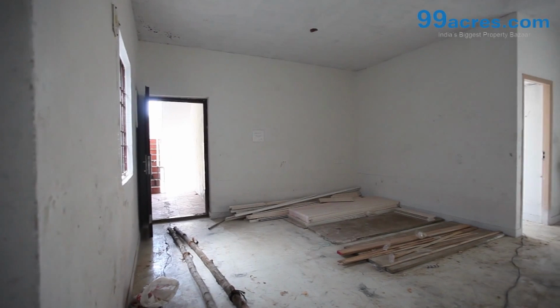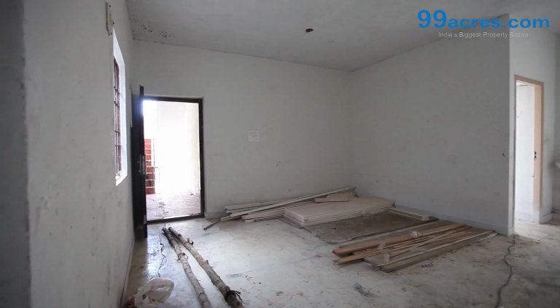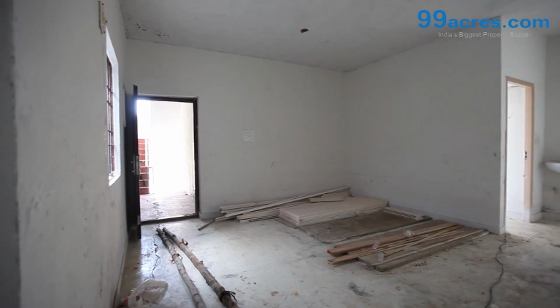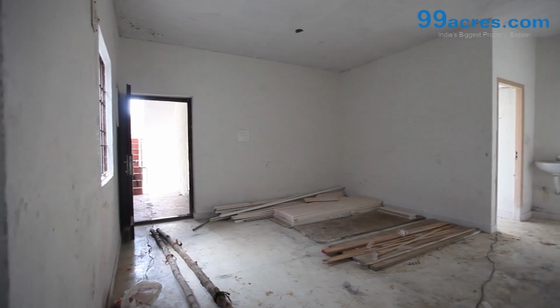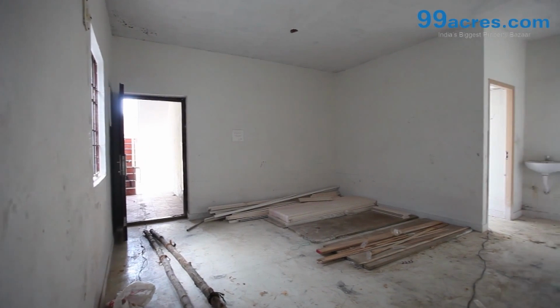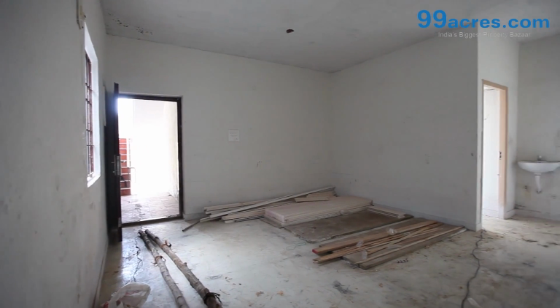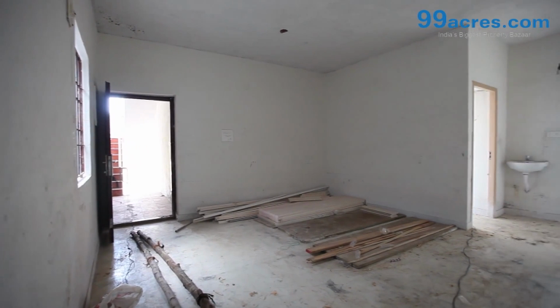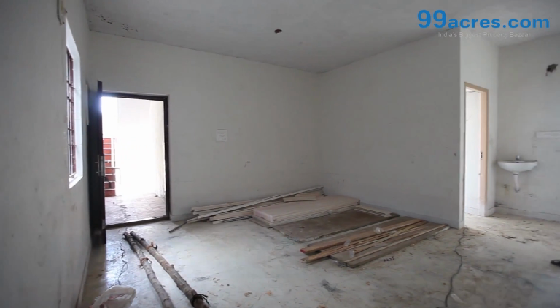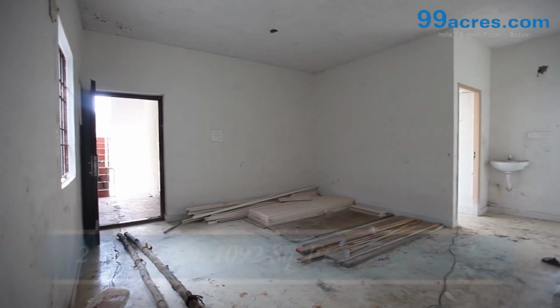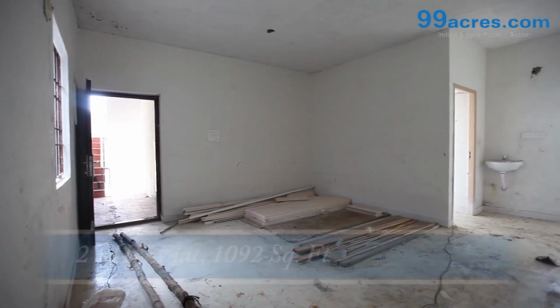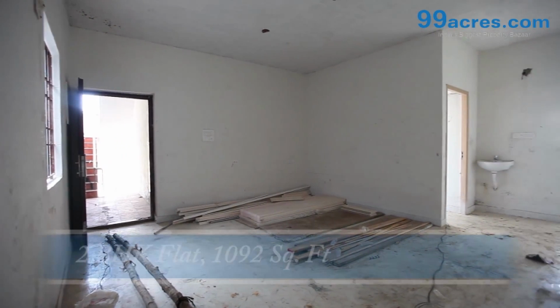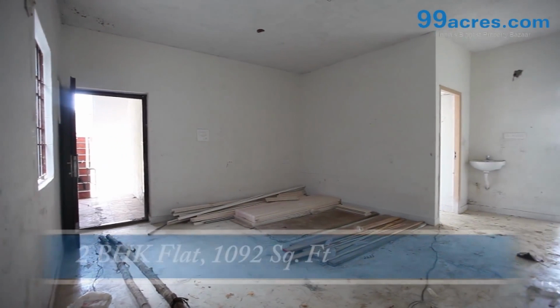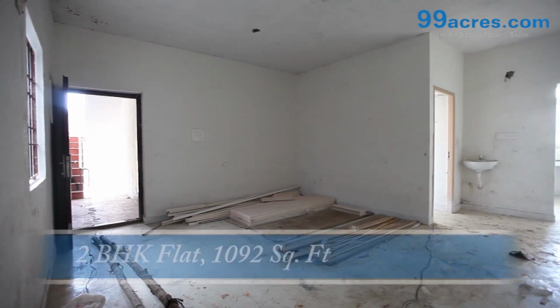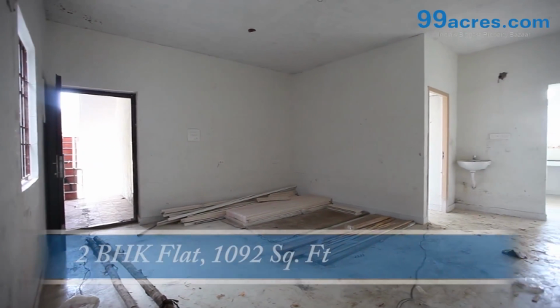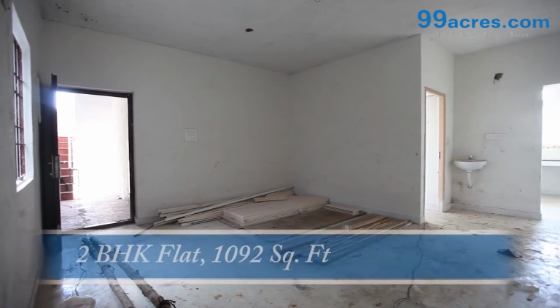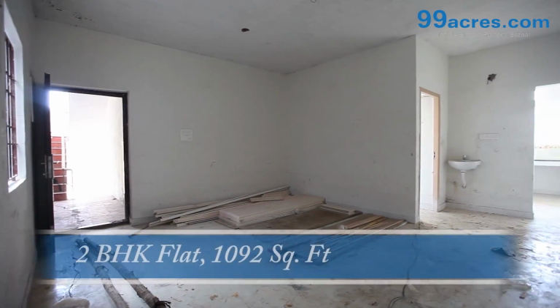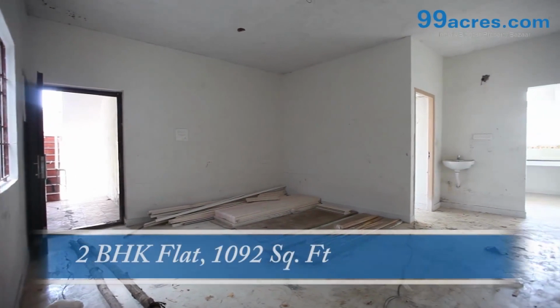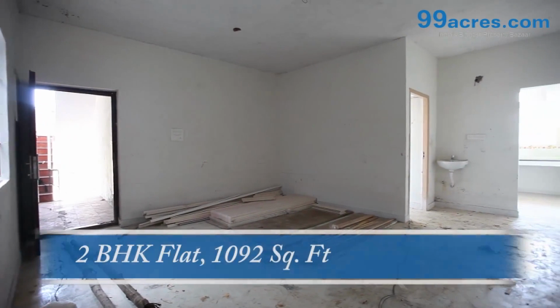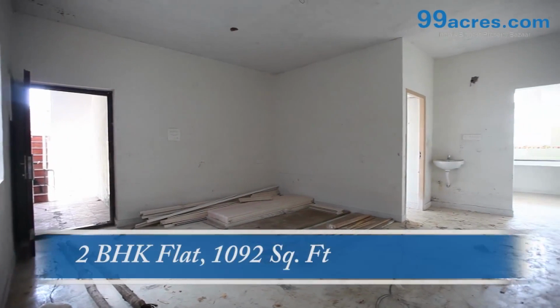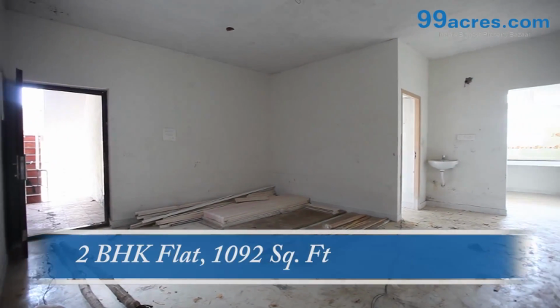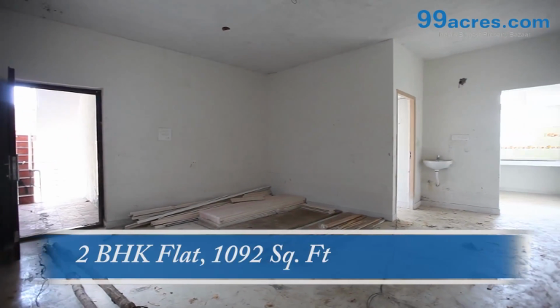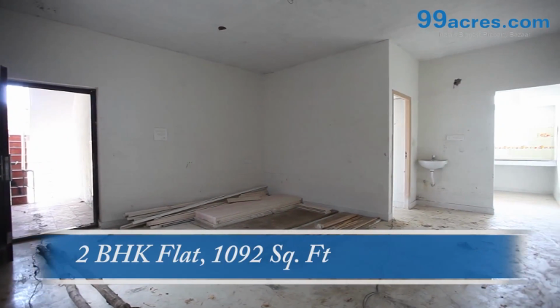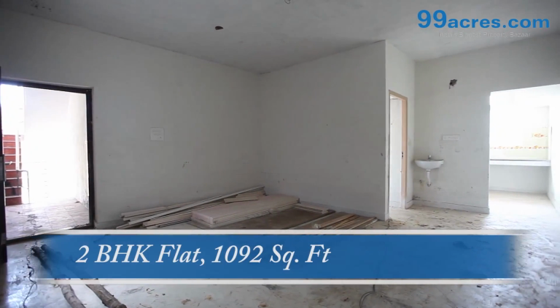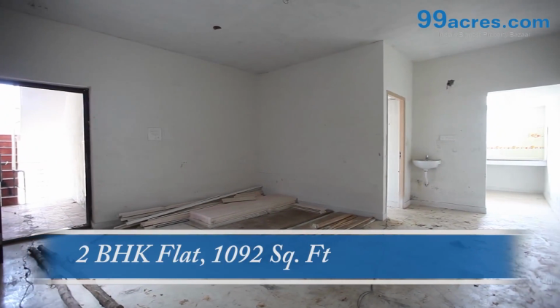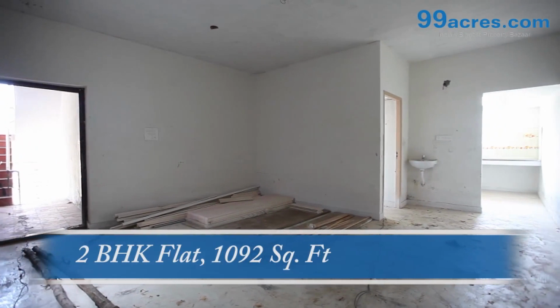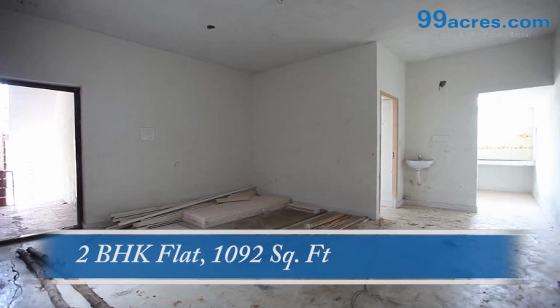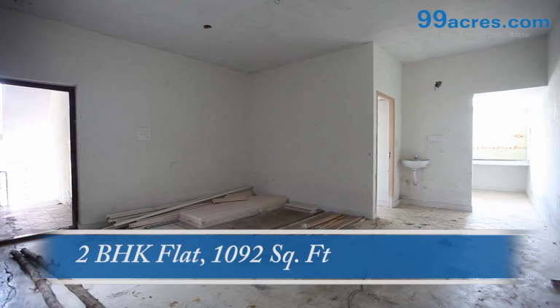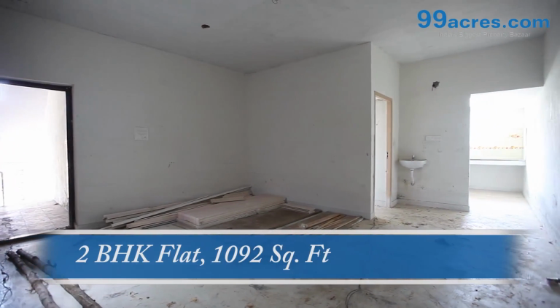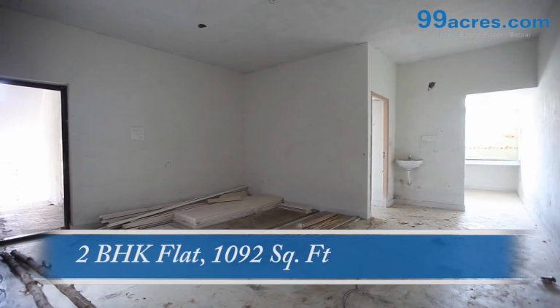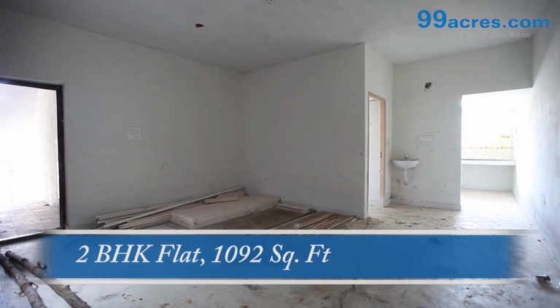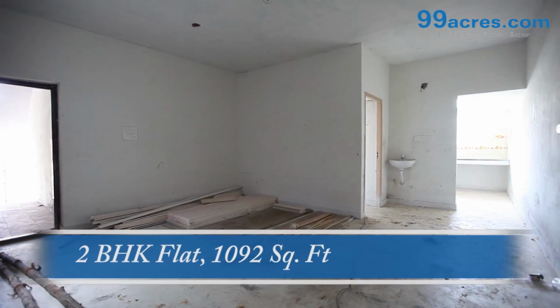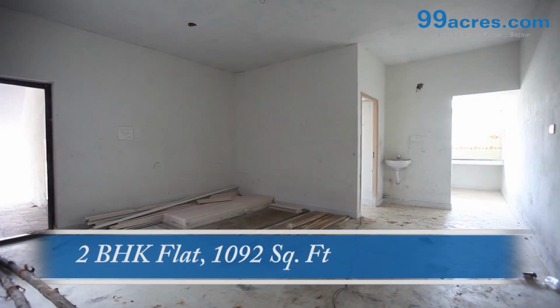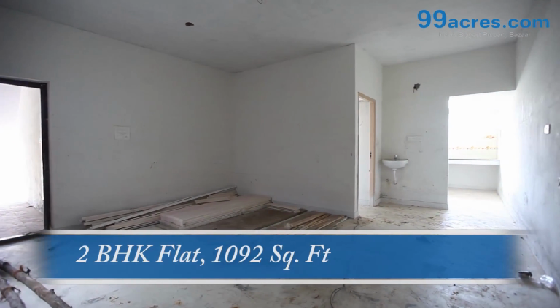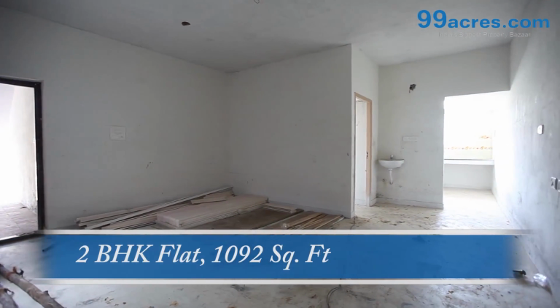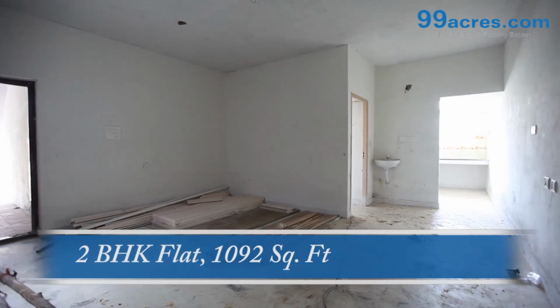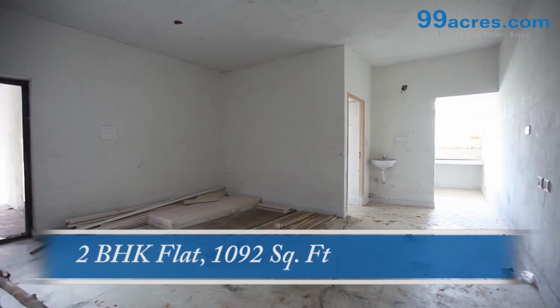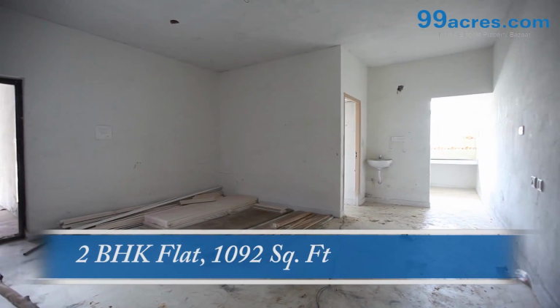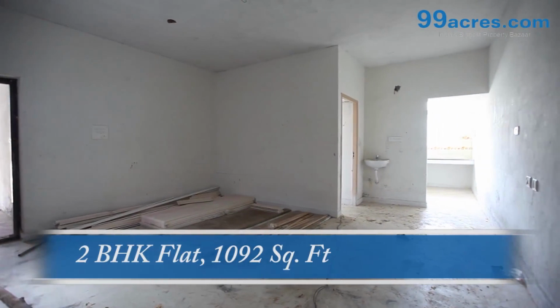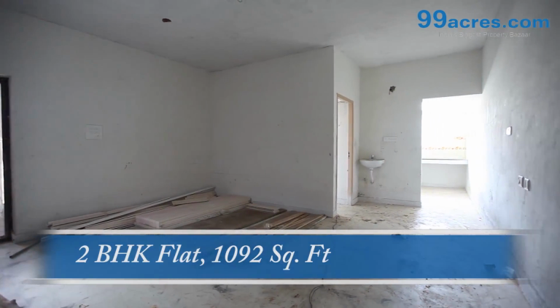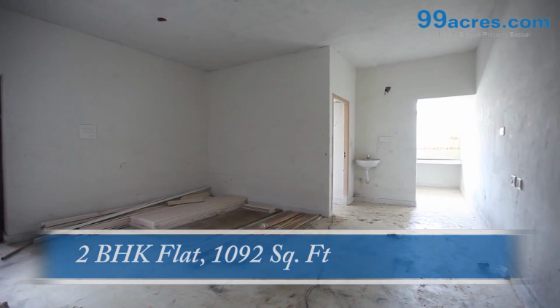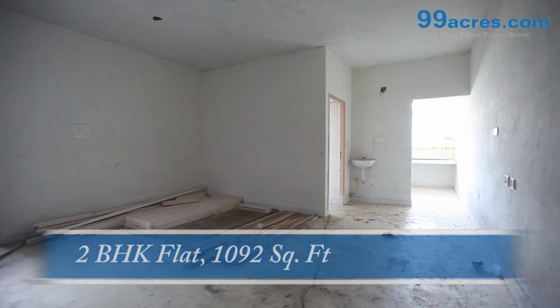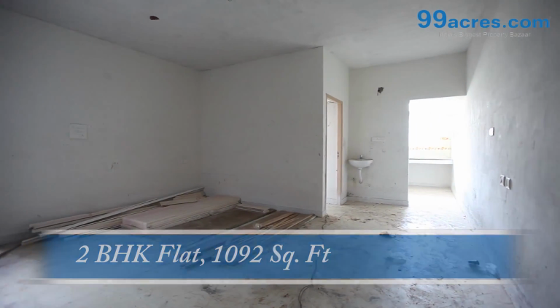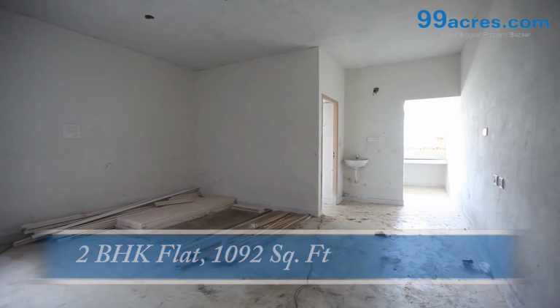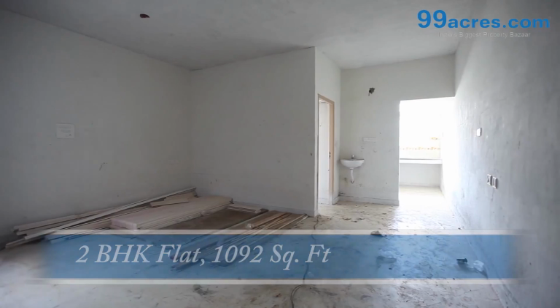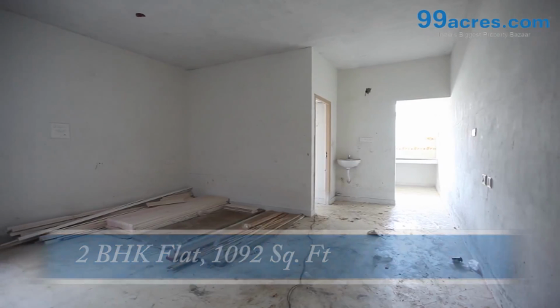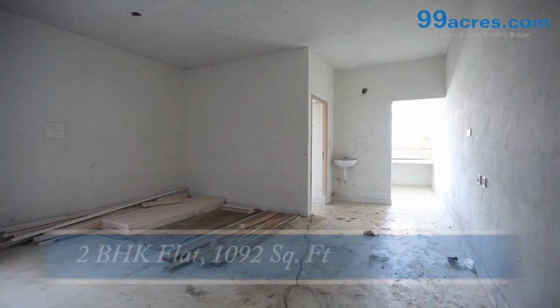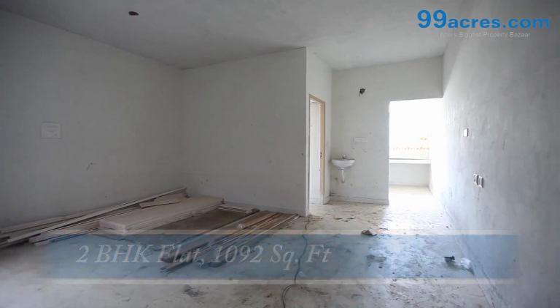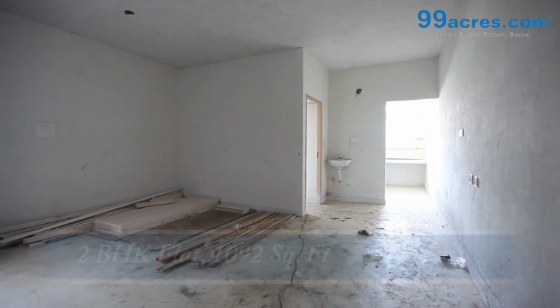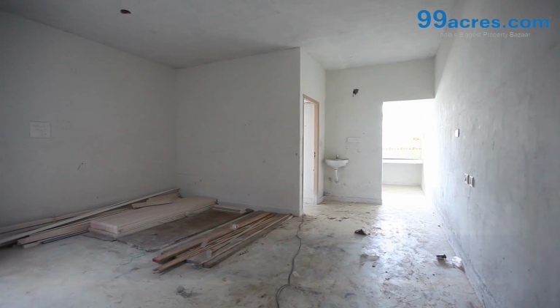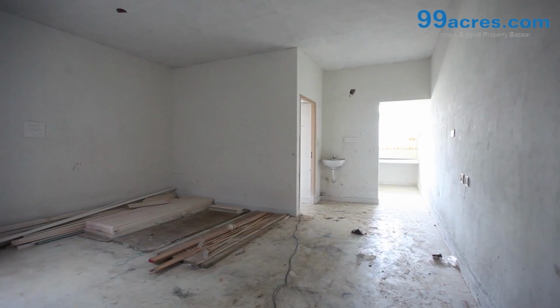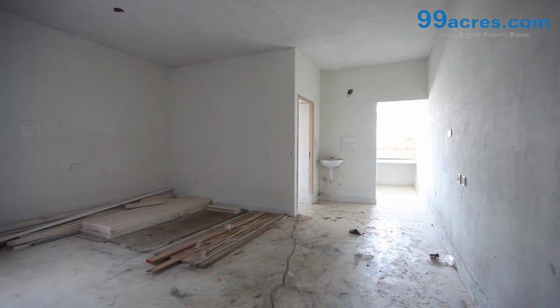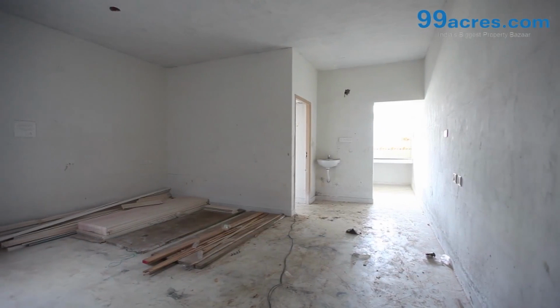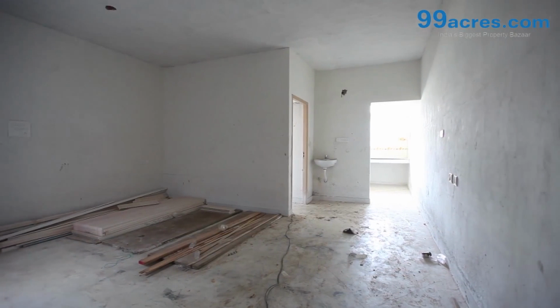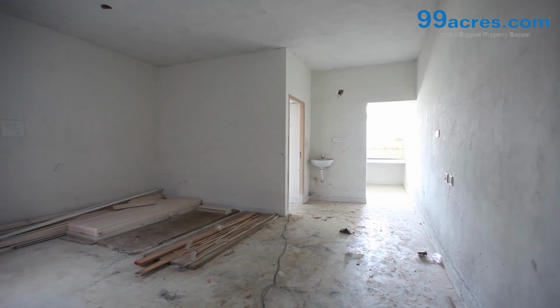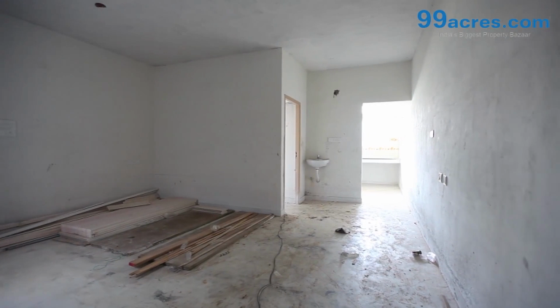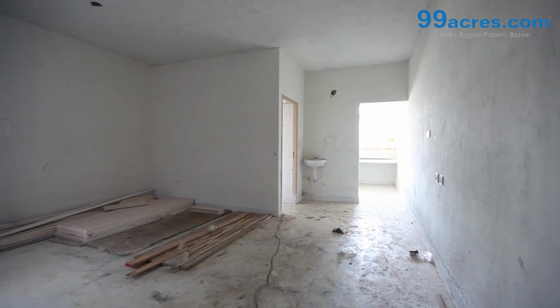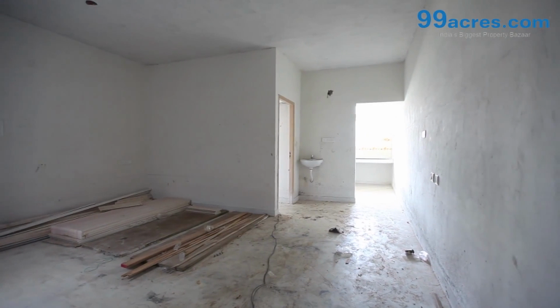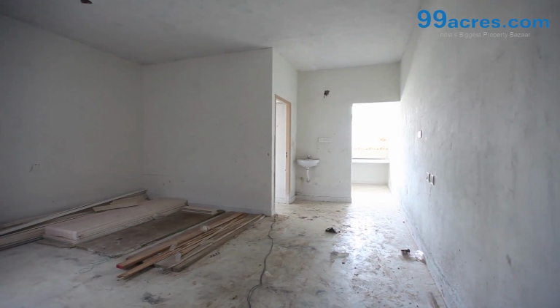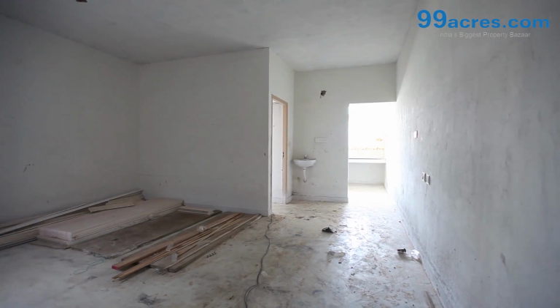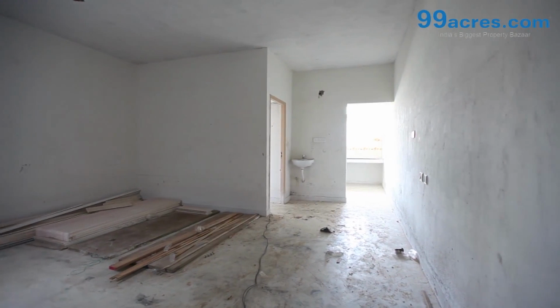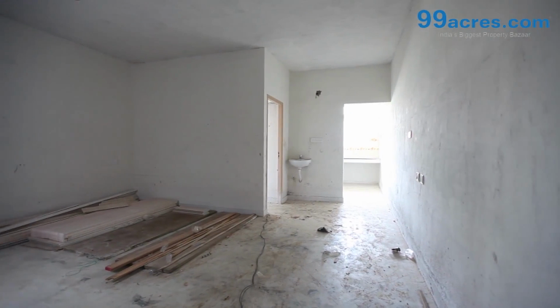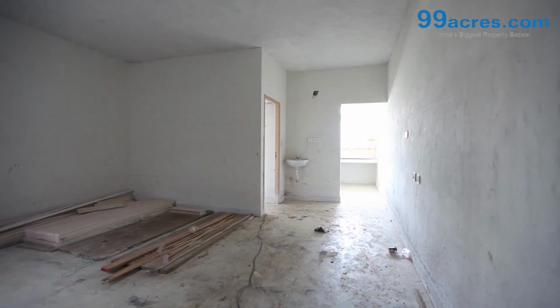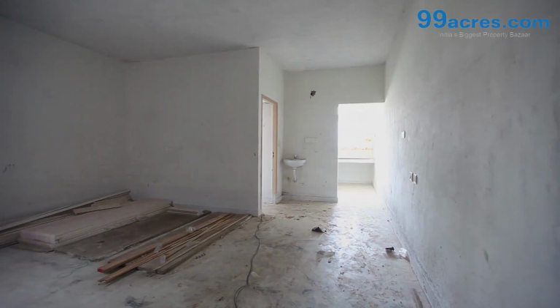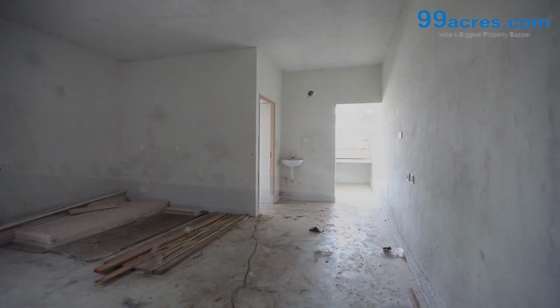This is a 2BHK flat. The area of this flat is 1092 square feet.